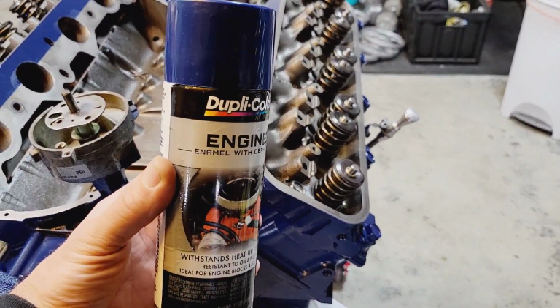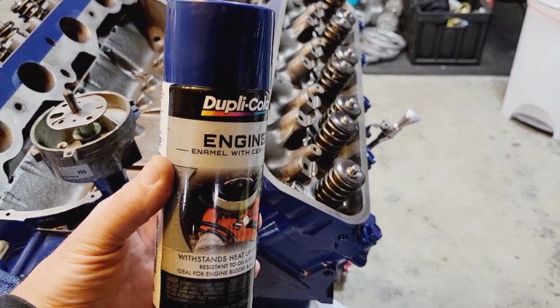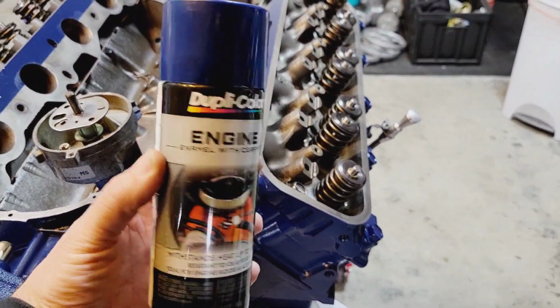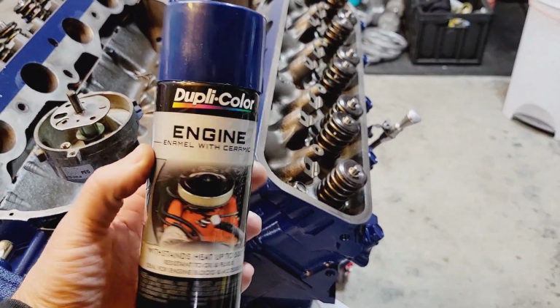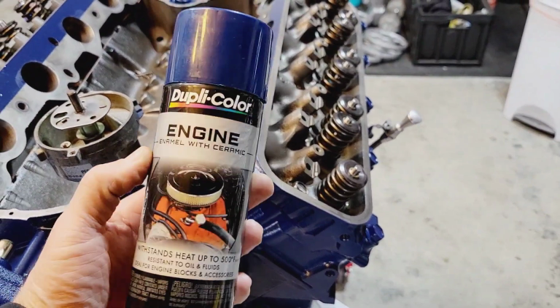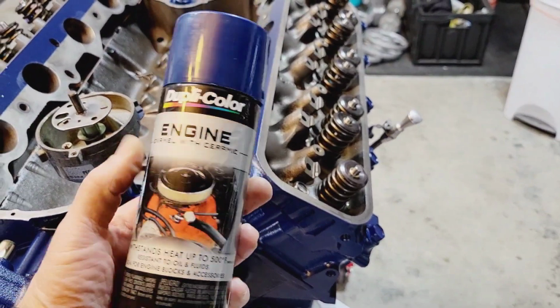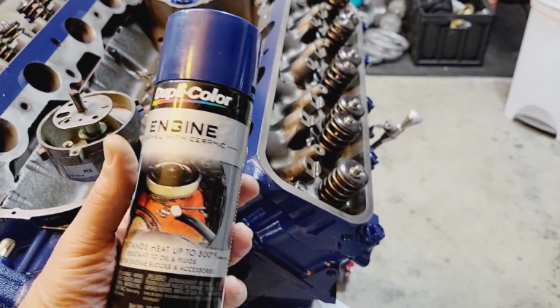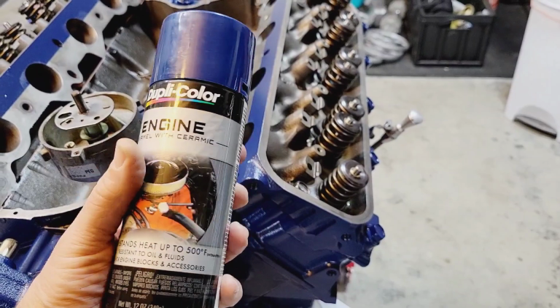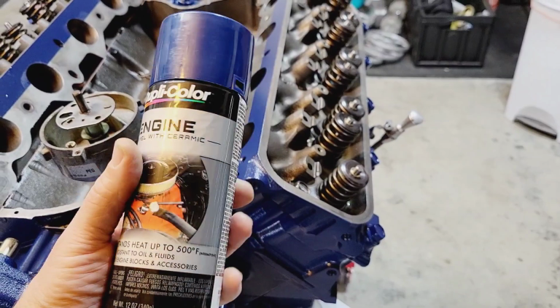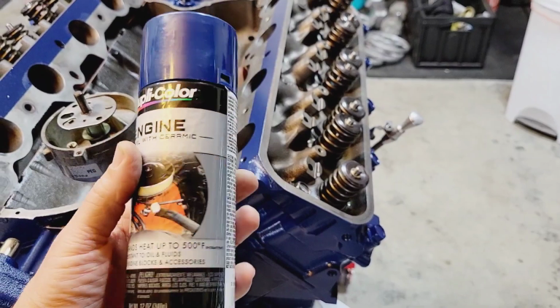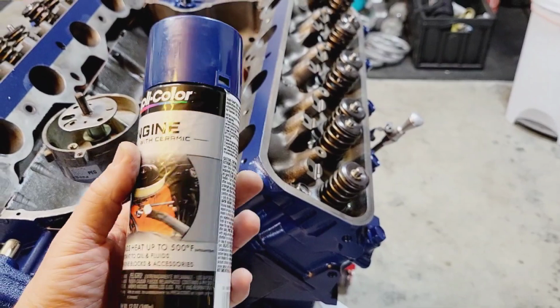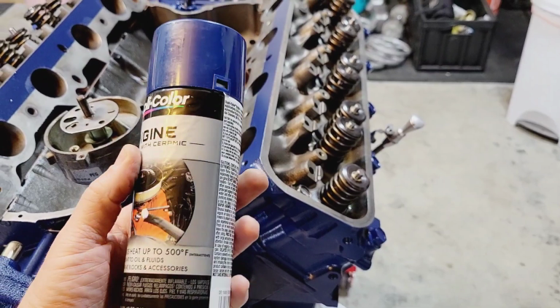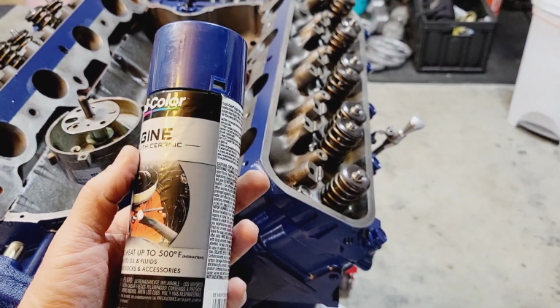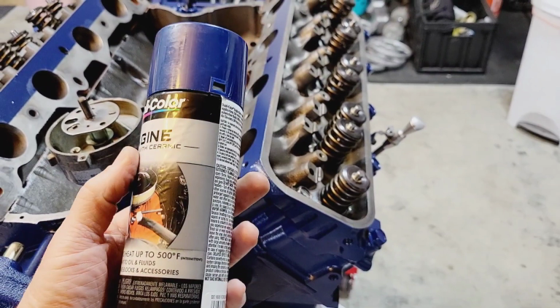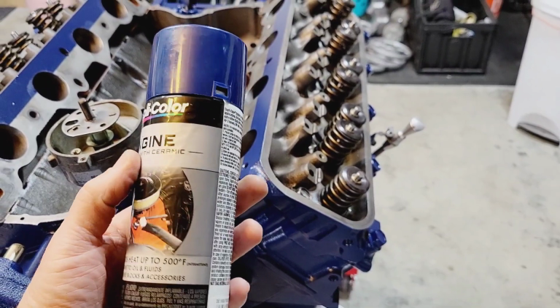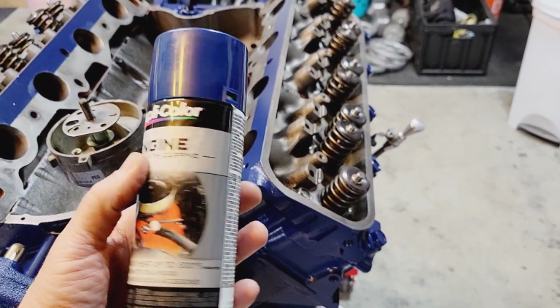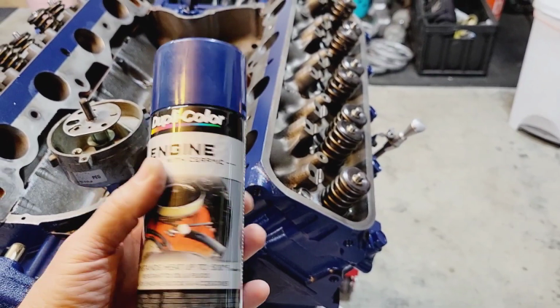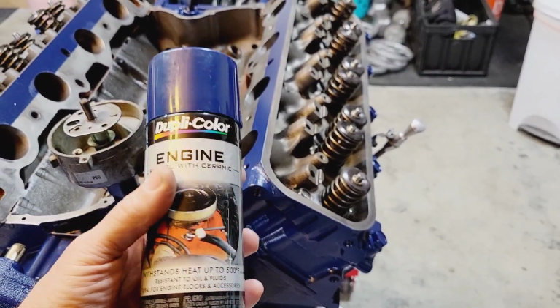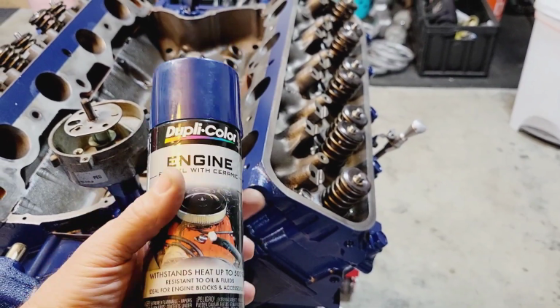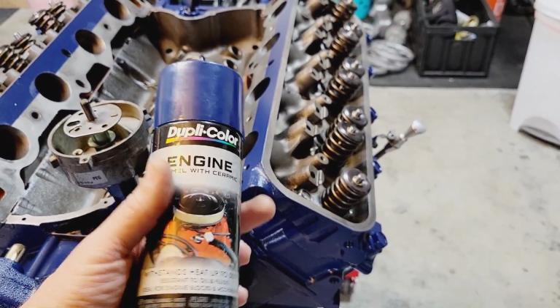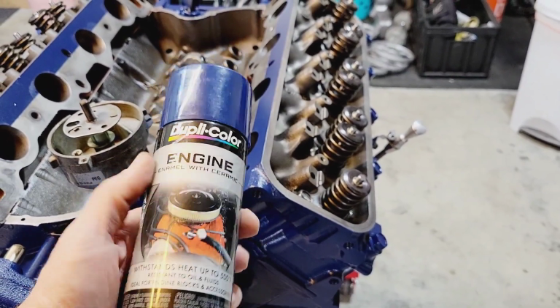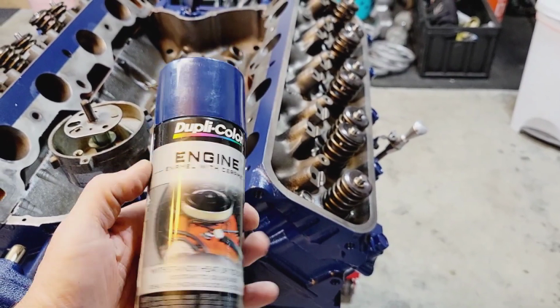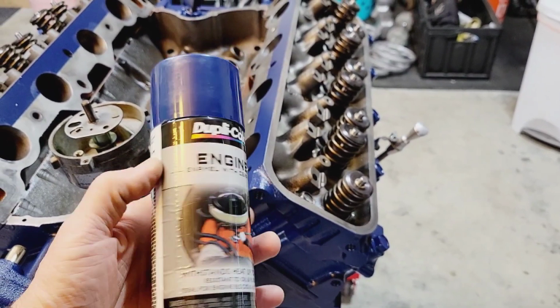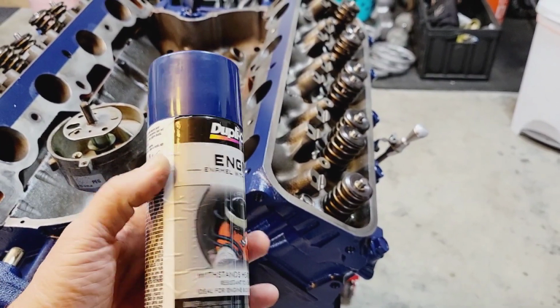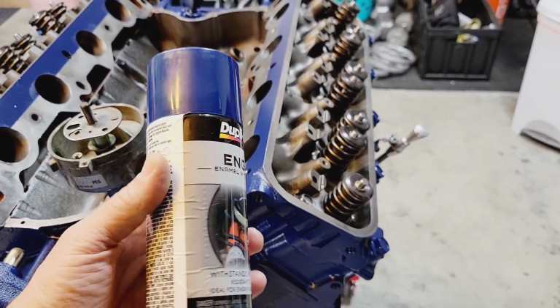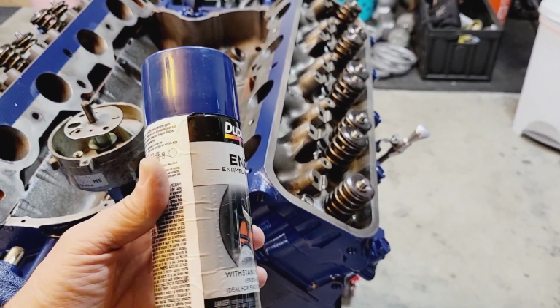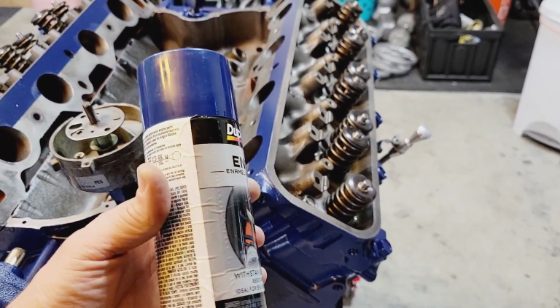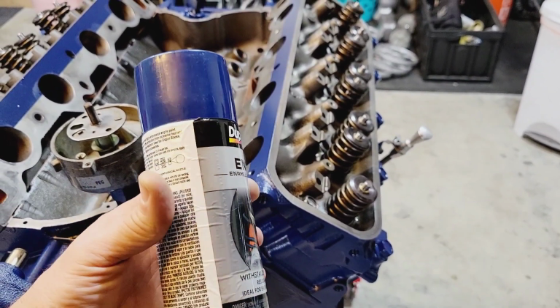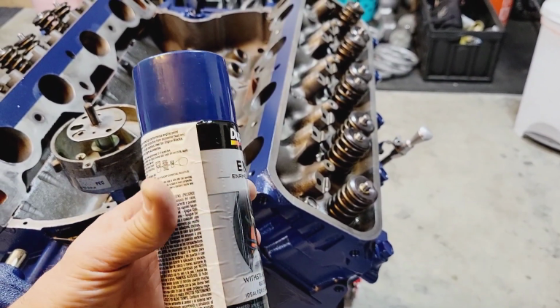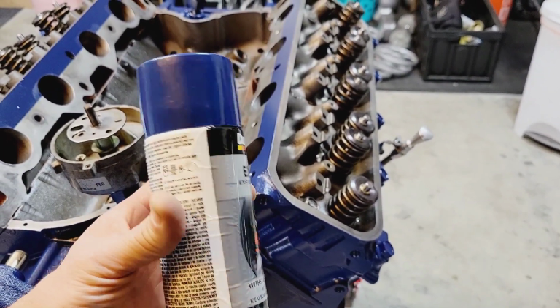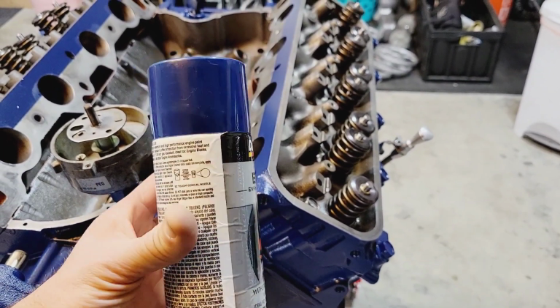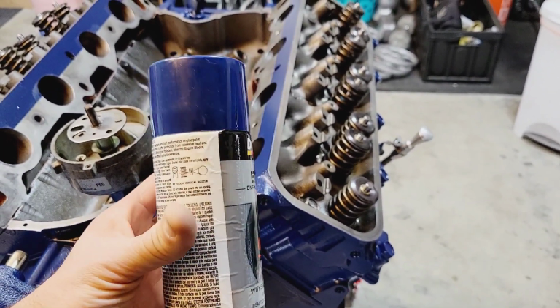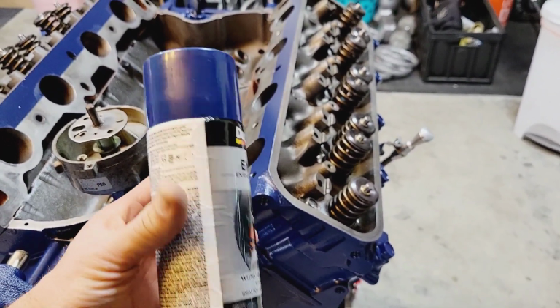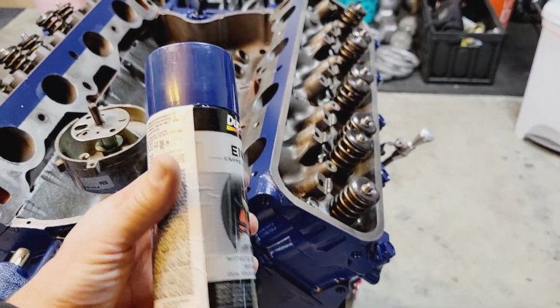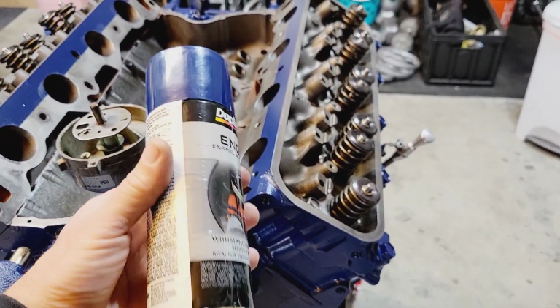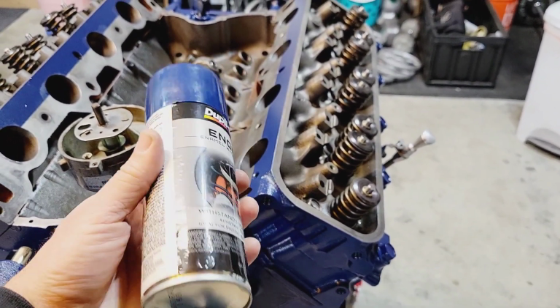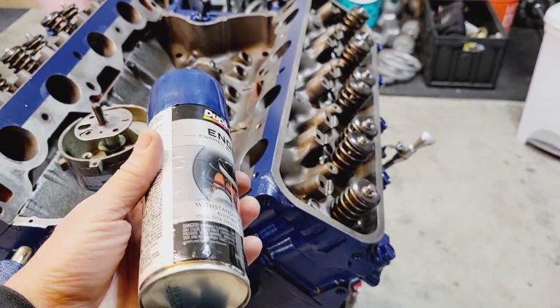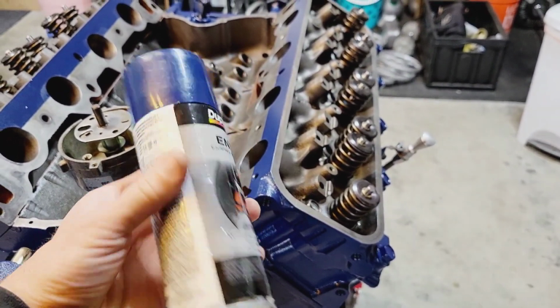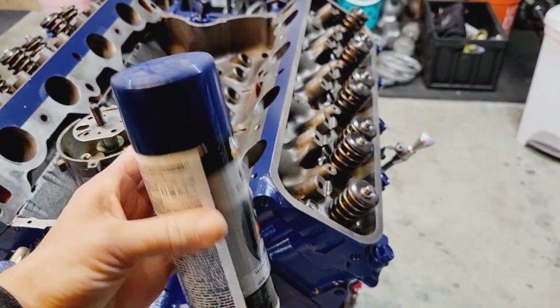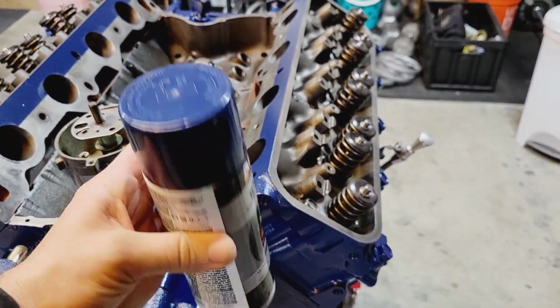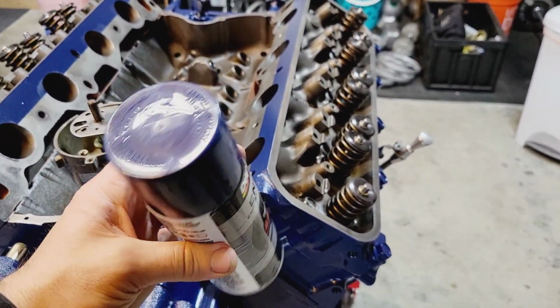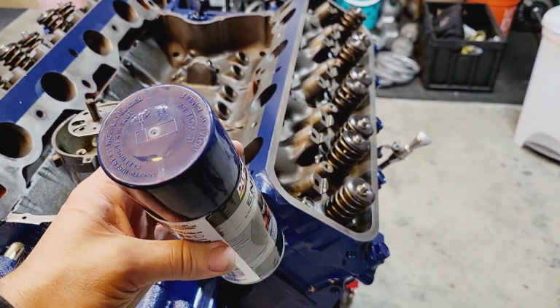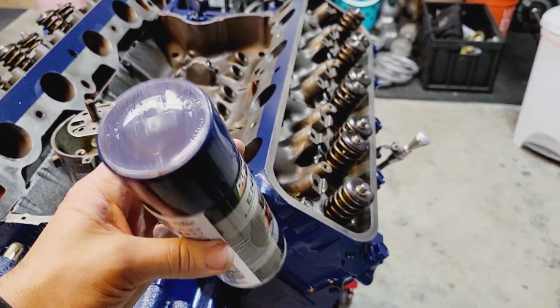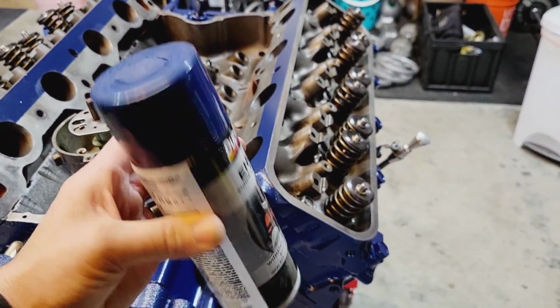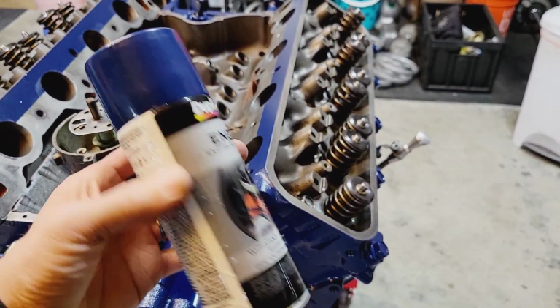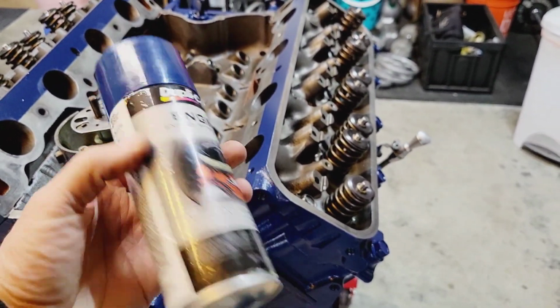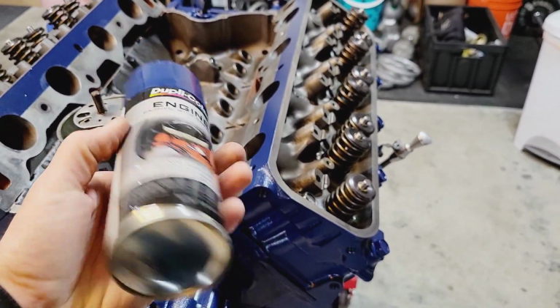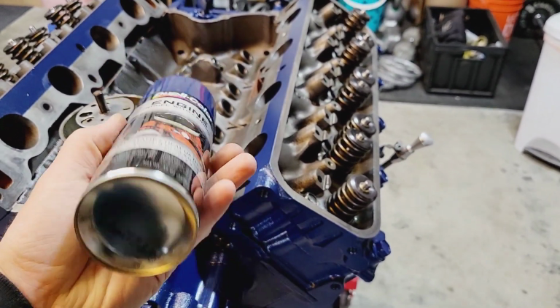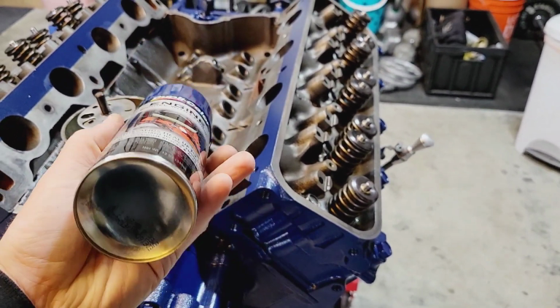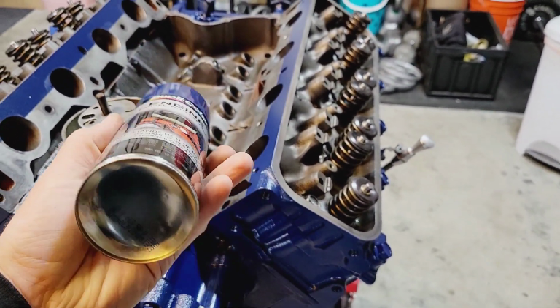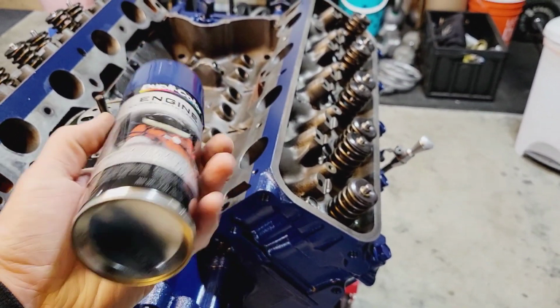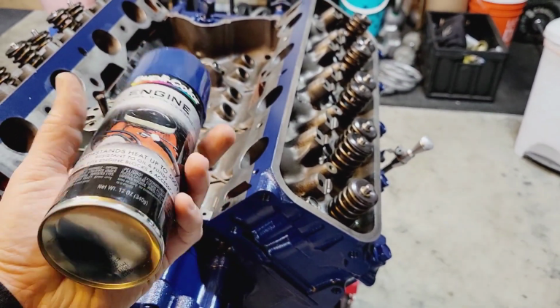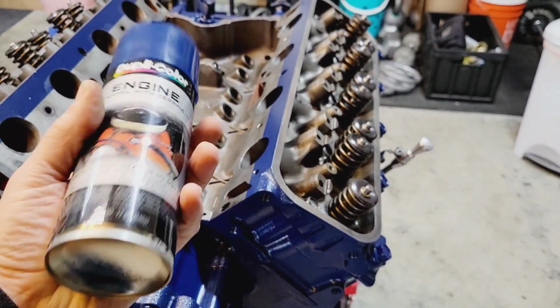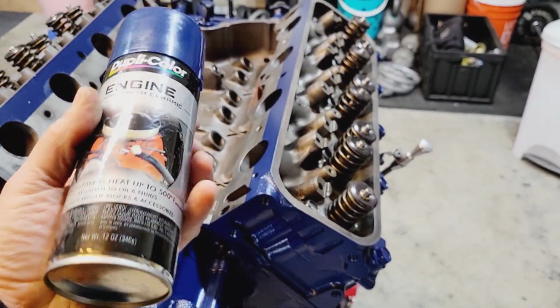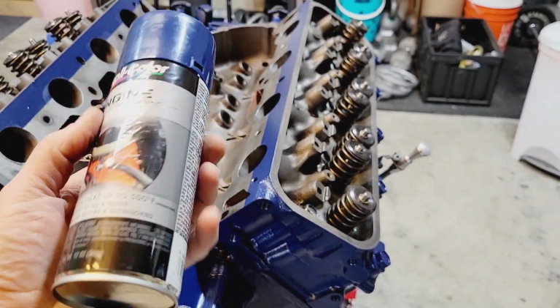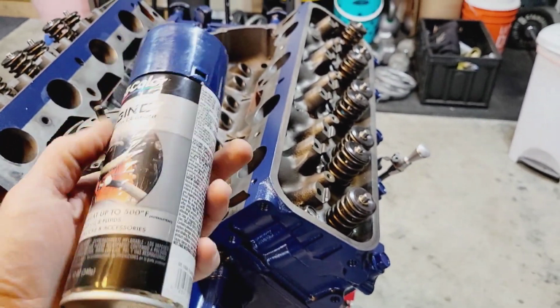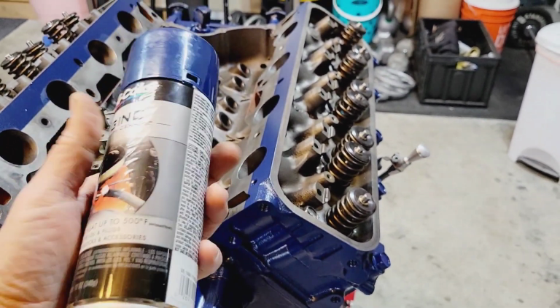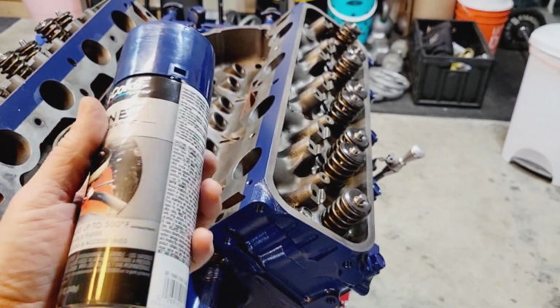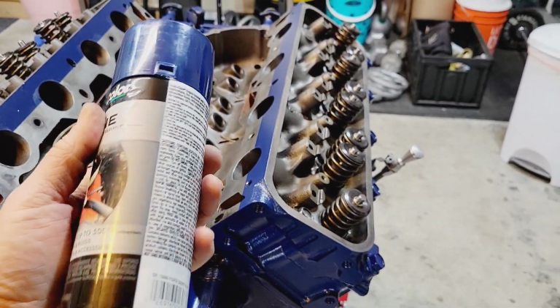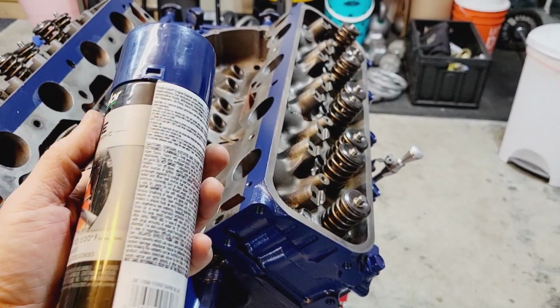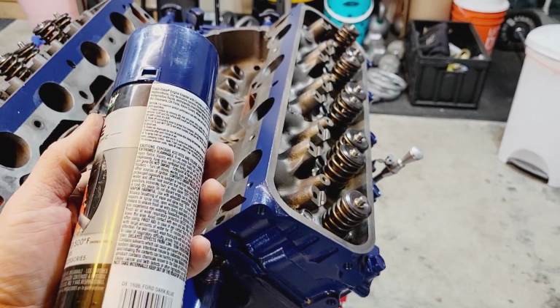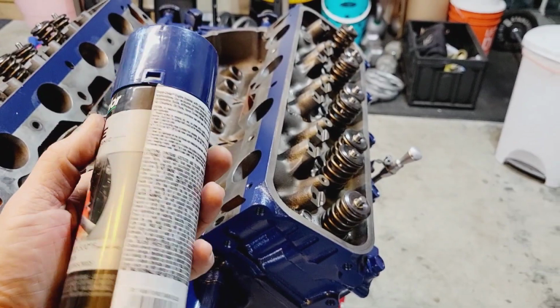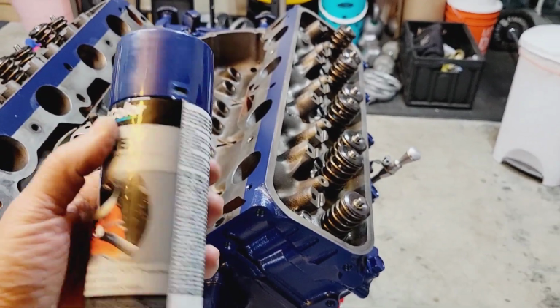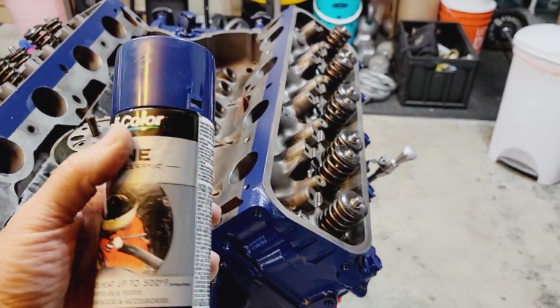It's engine enamel — they call it like old Ford blue or something like that. The engine block is painted and the heads are on.